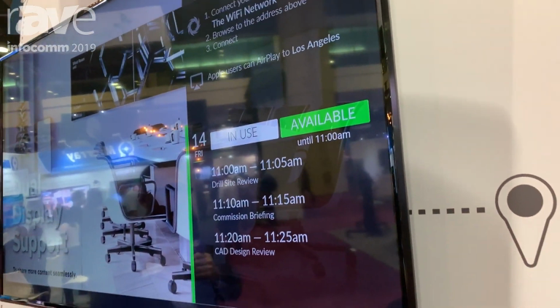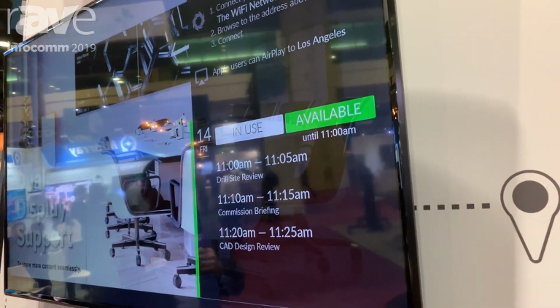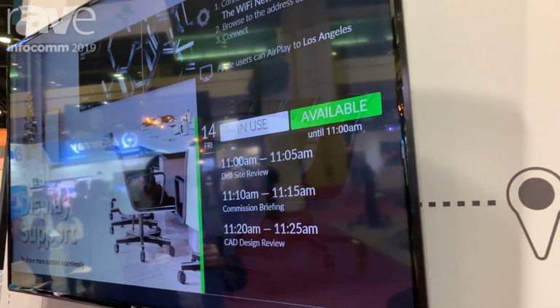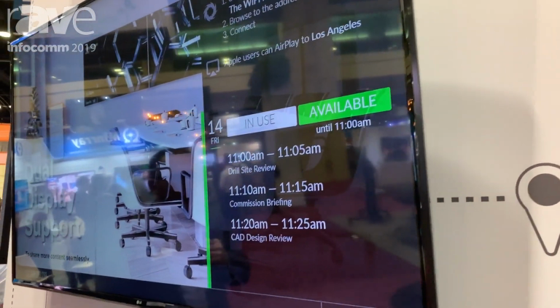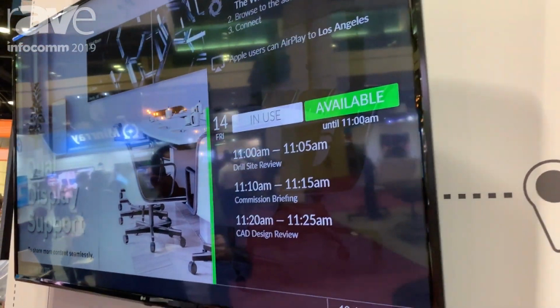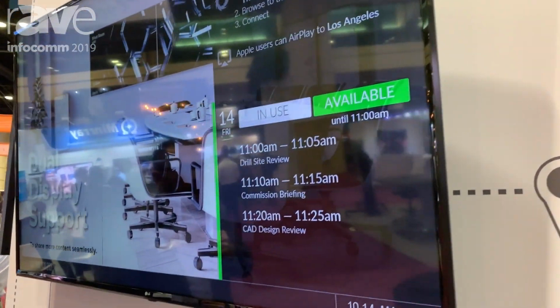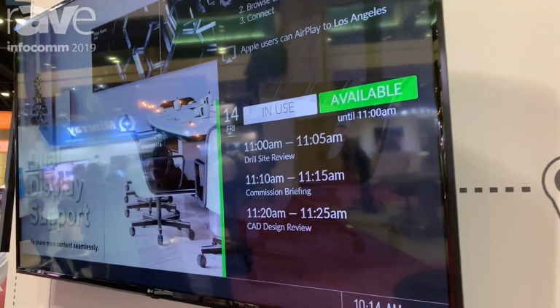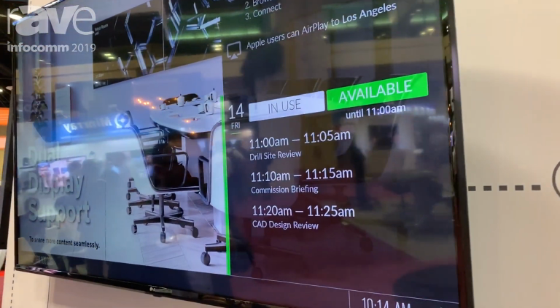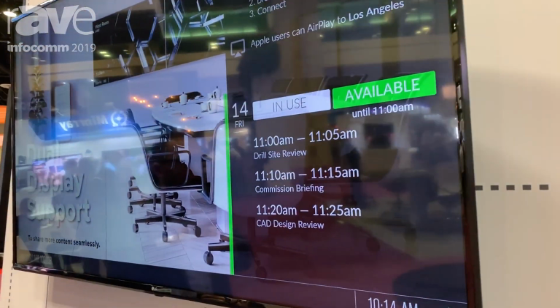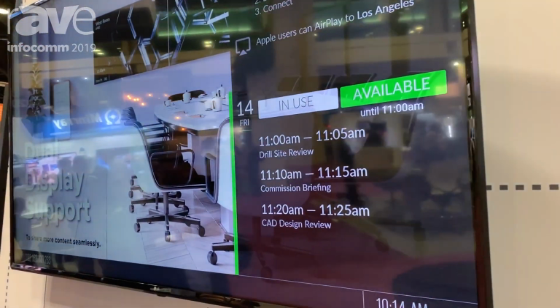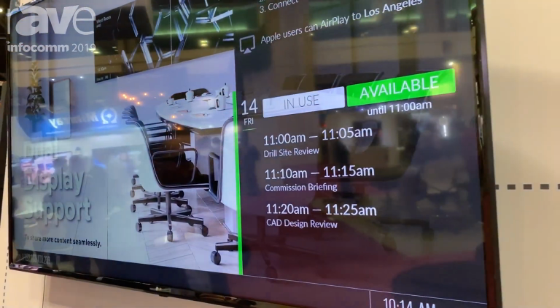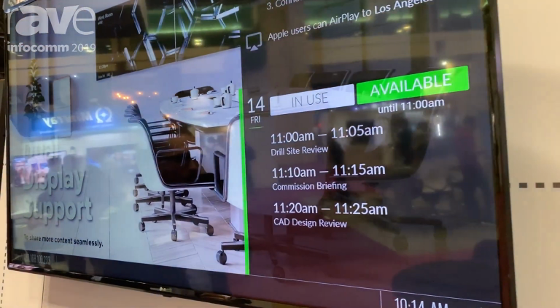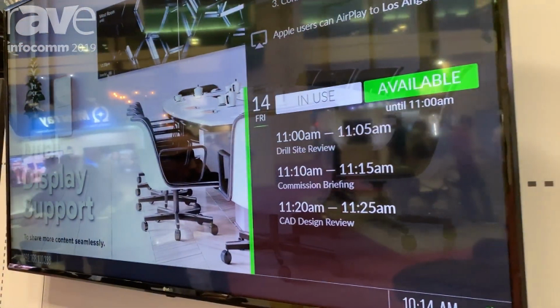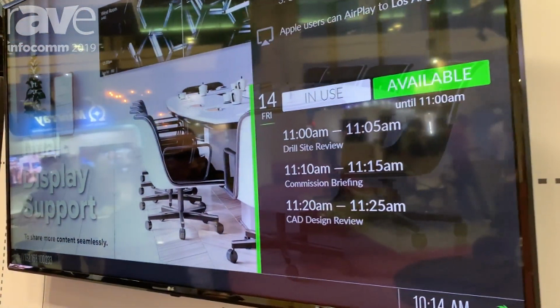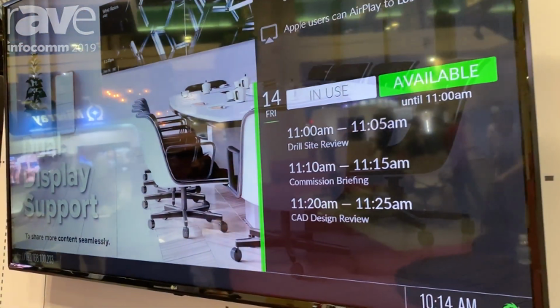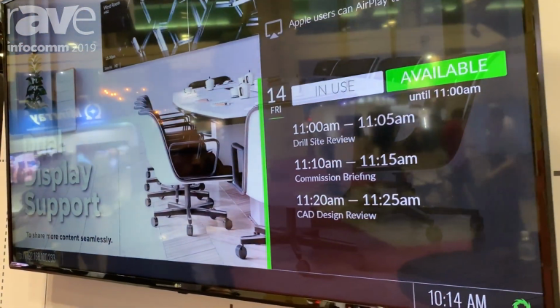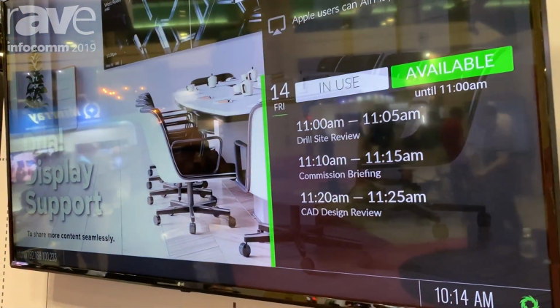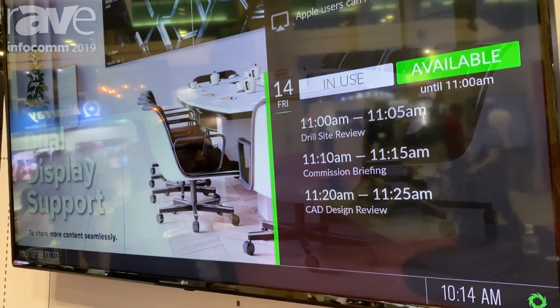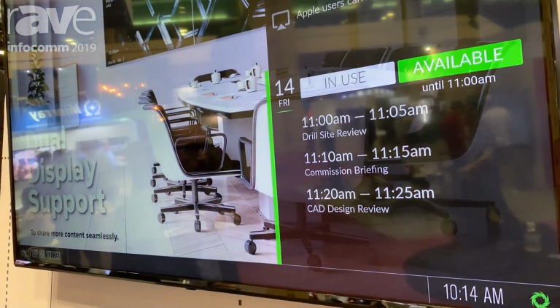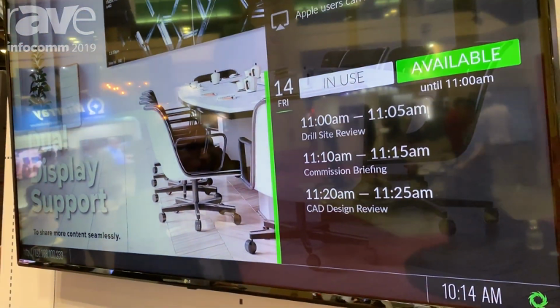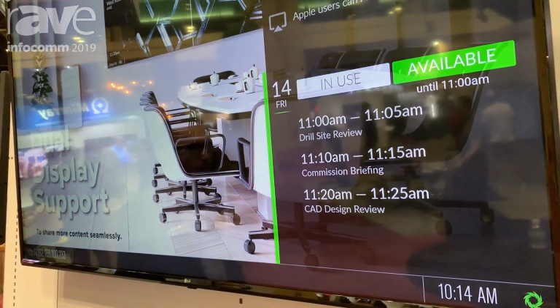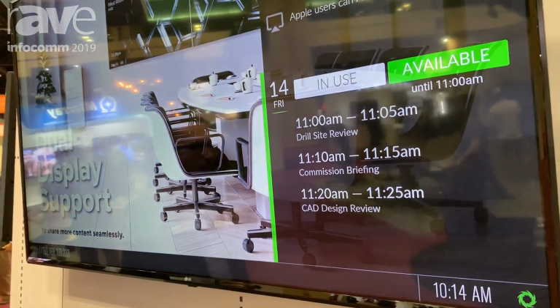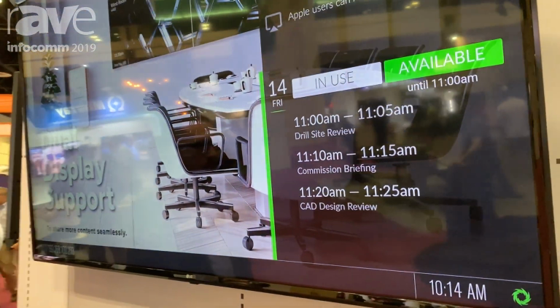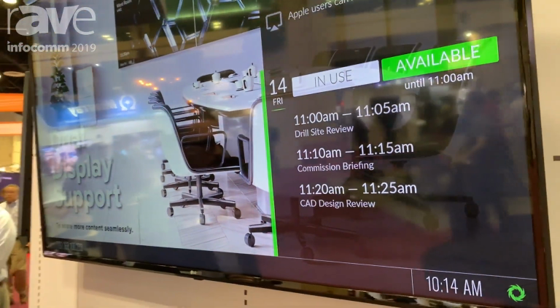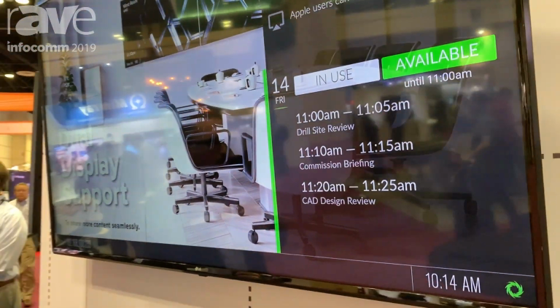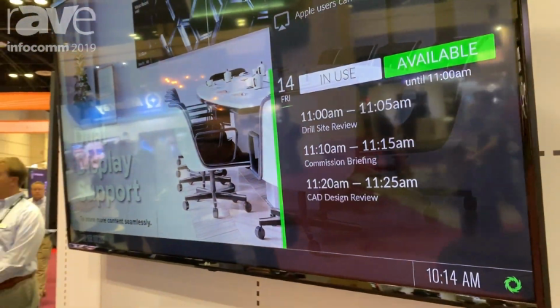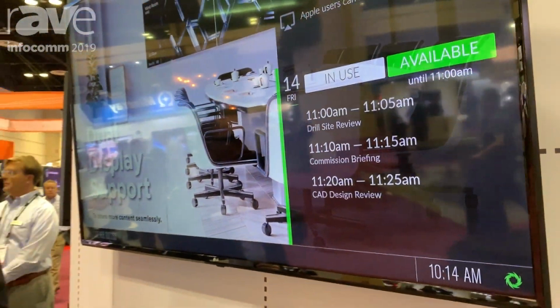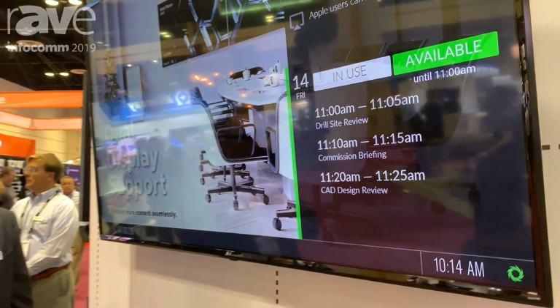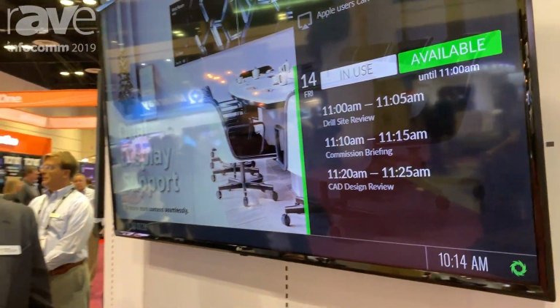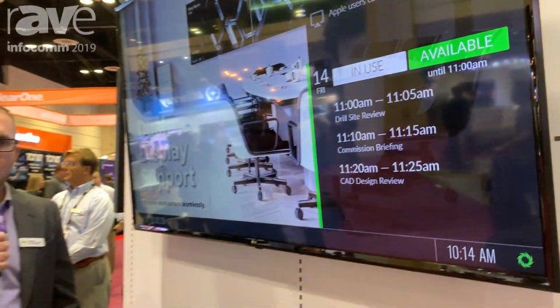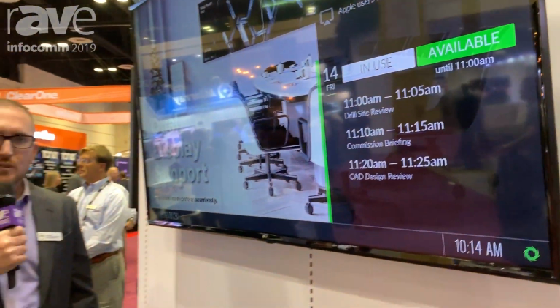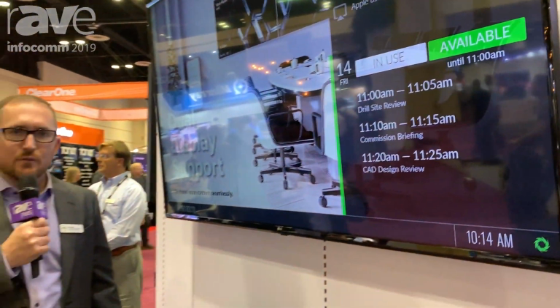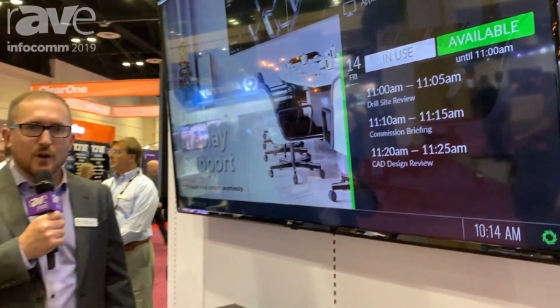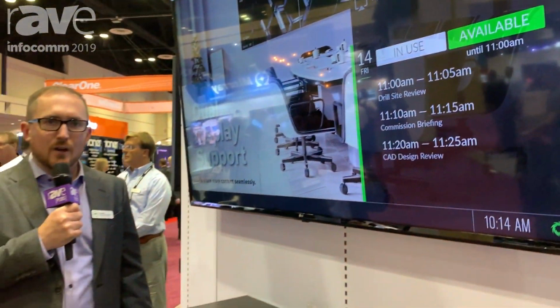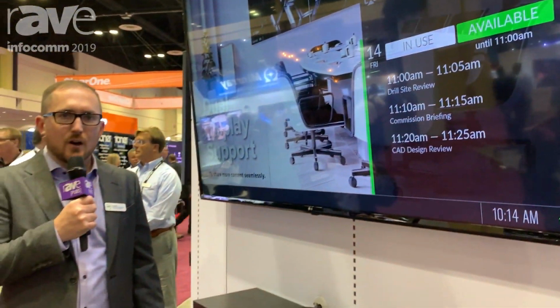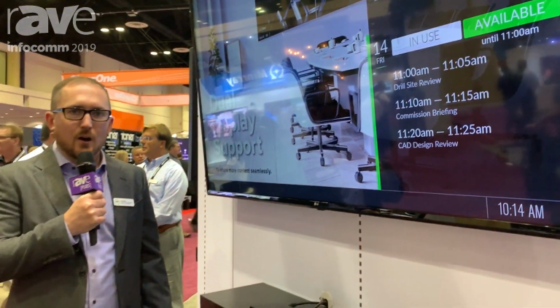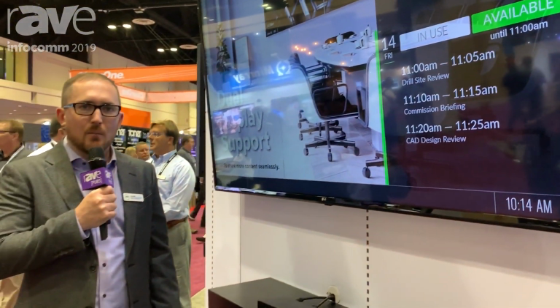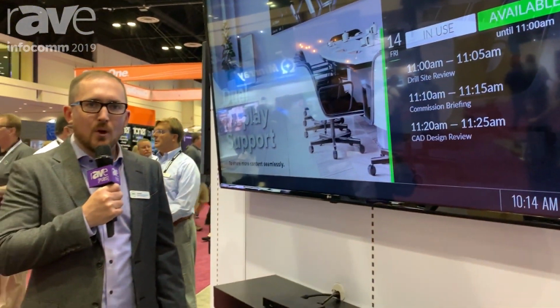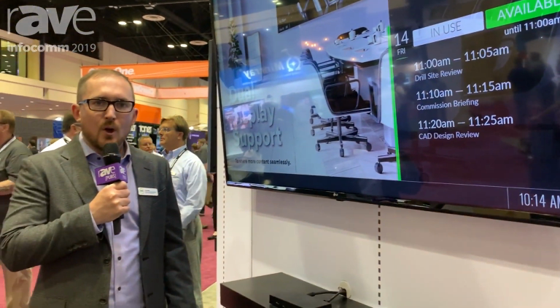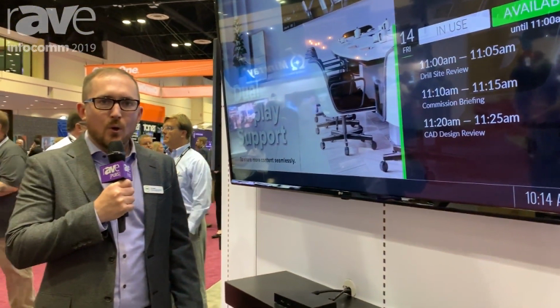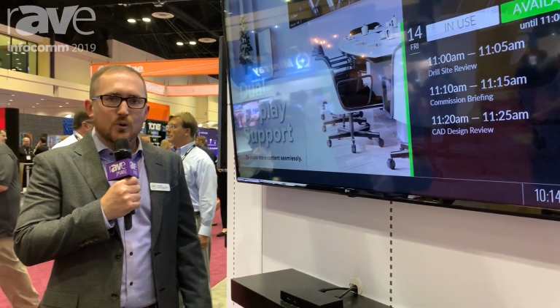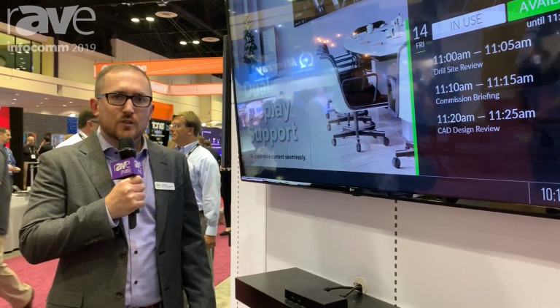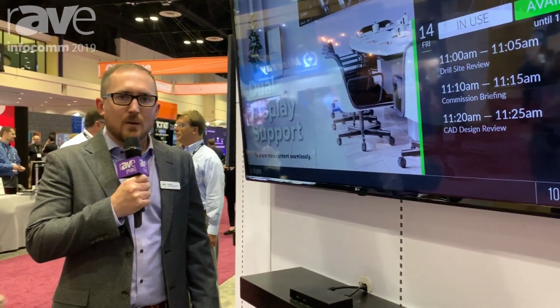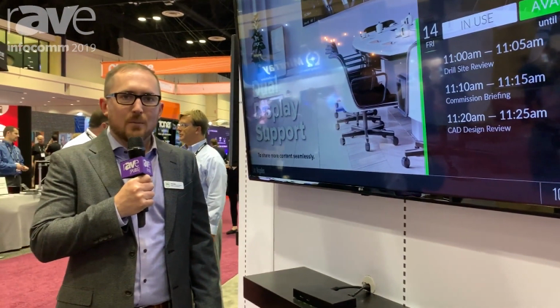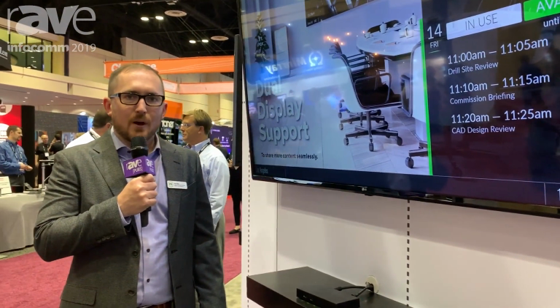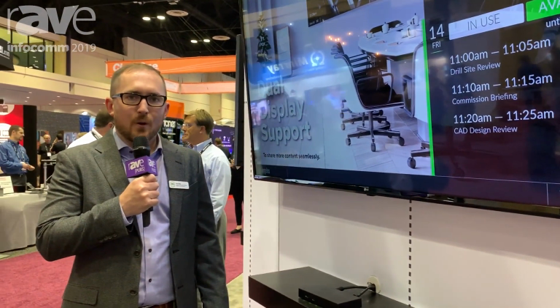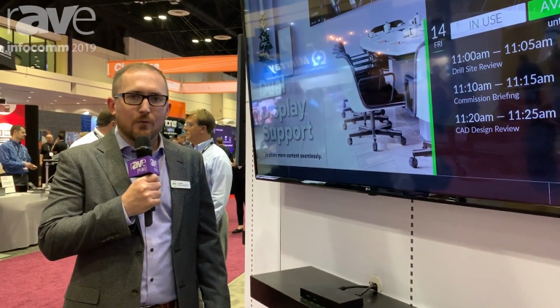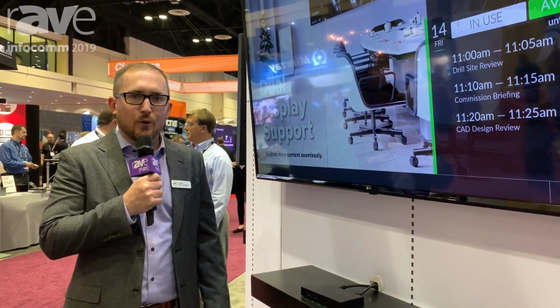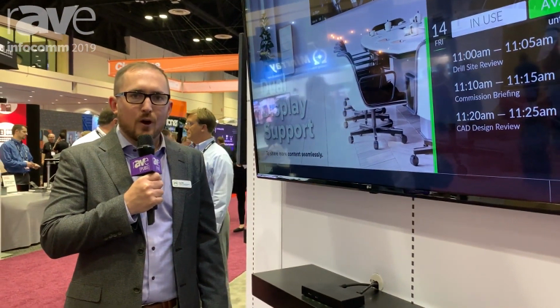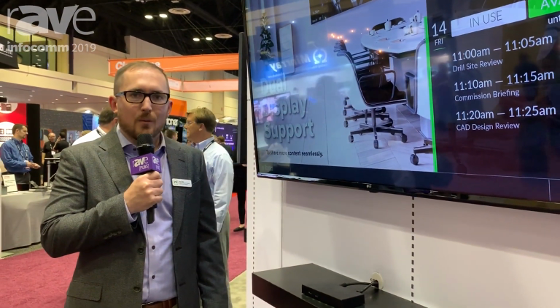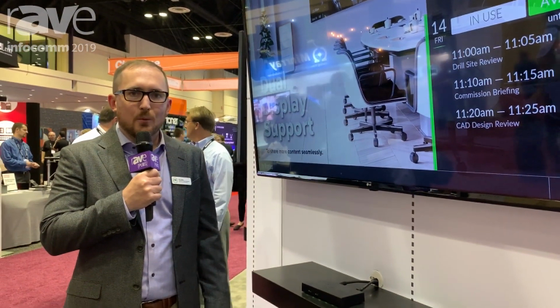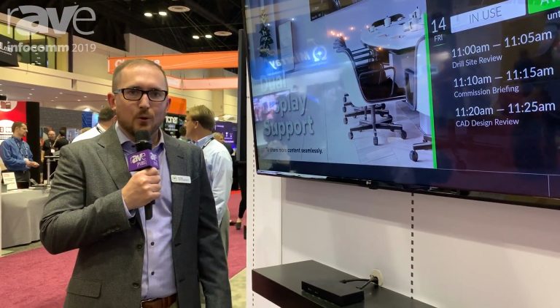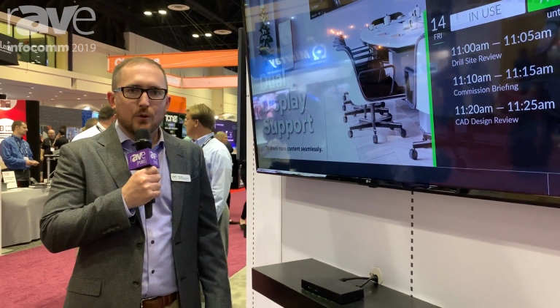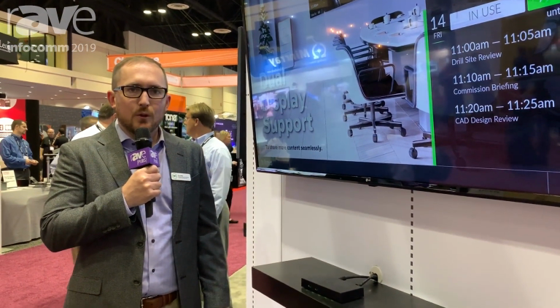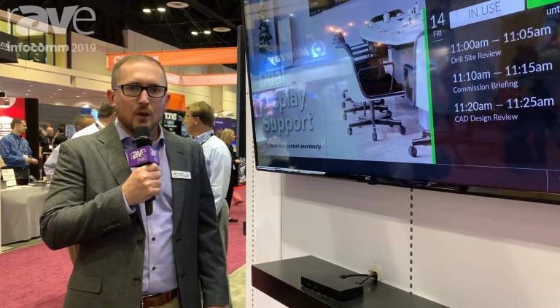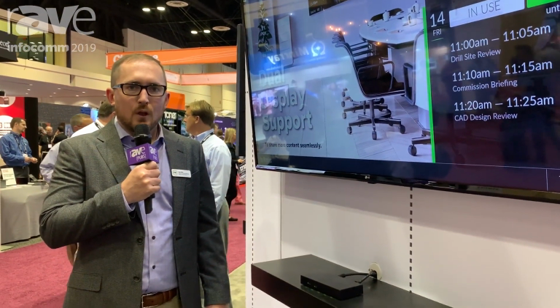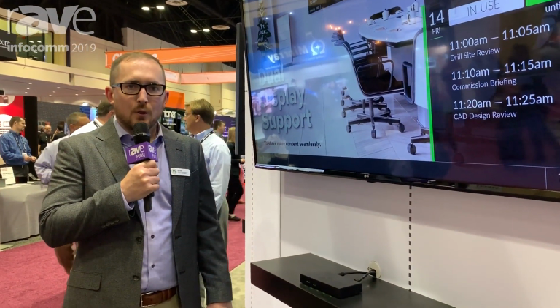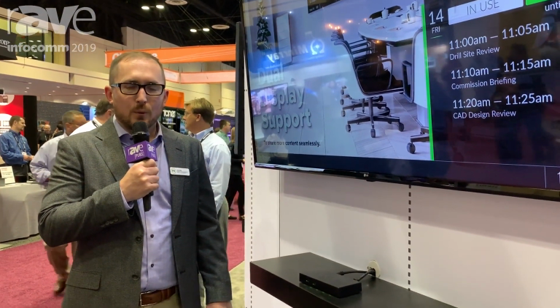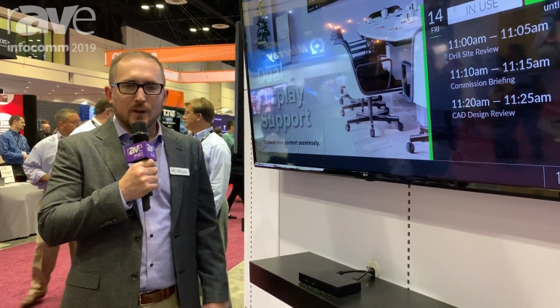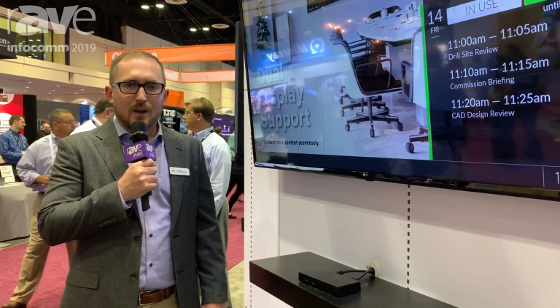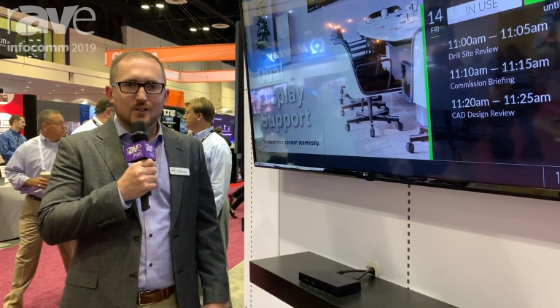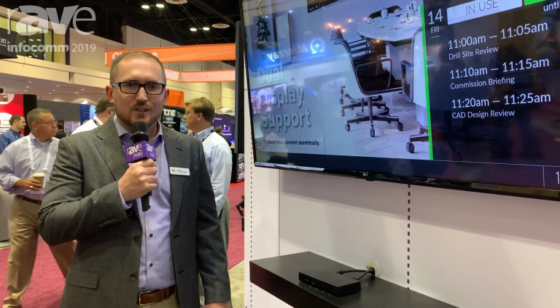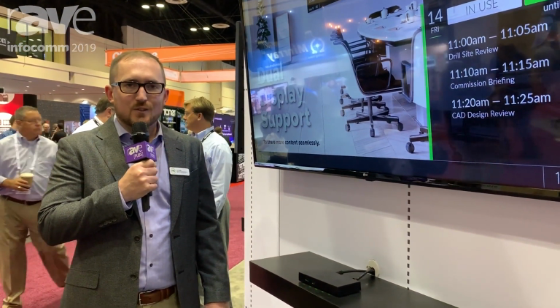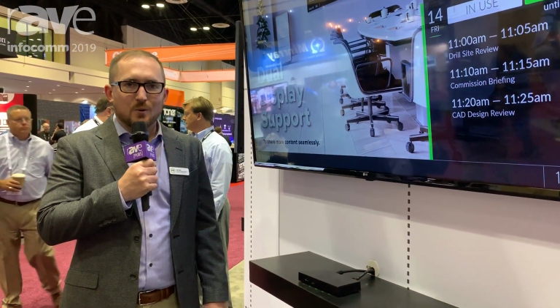To learn more about Mursive's product offerings, you can visit mursive.com or stop by our Infocom booth 3961.